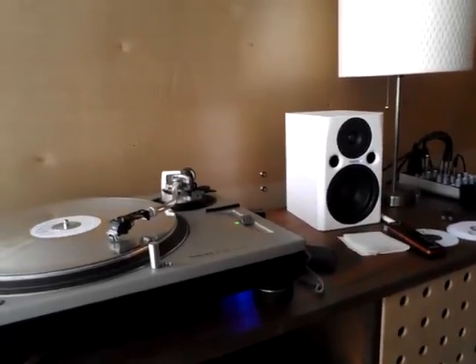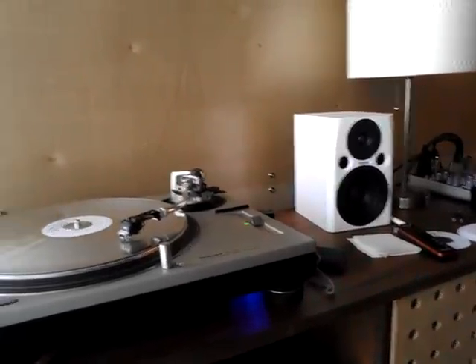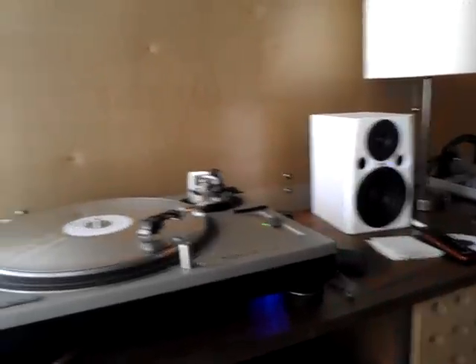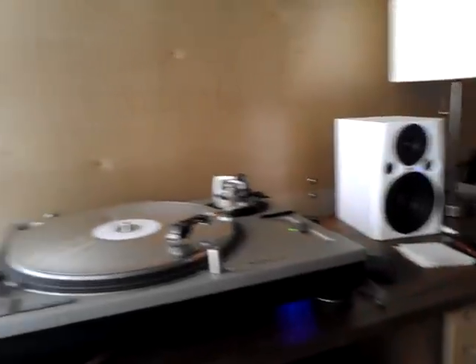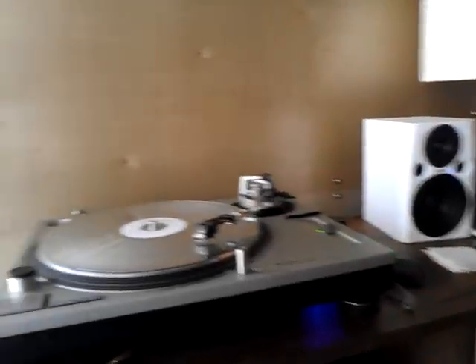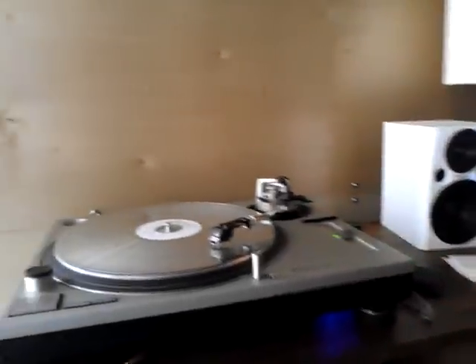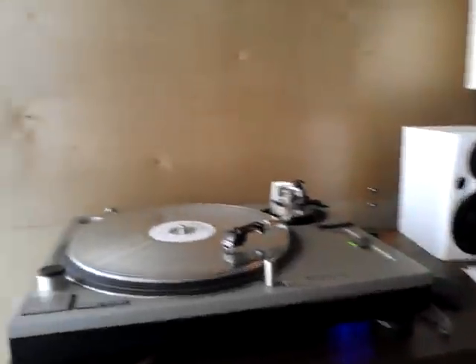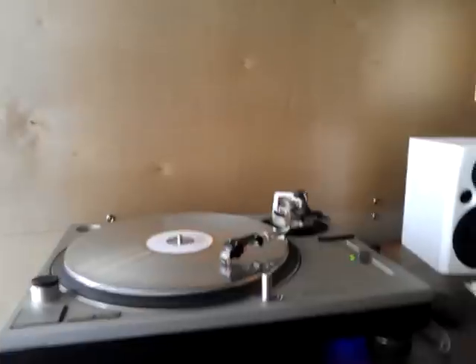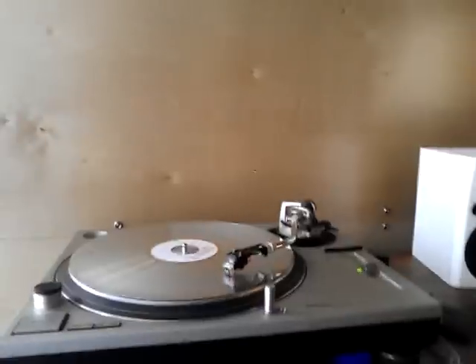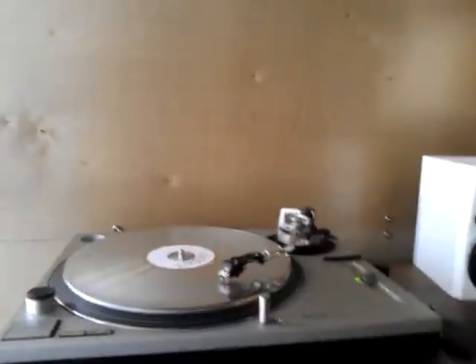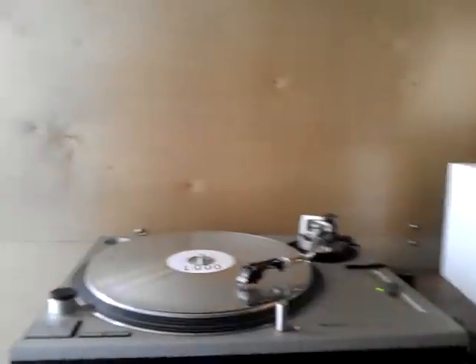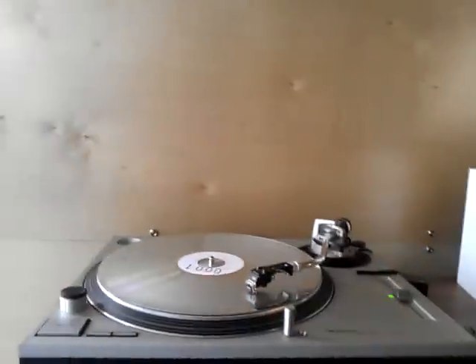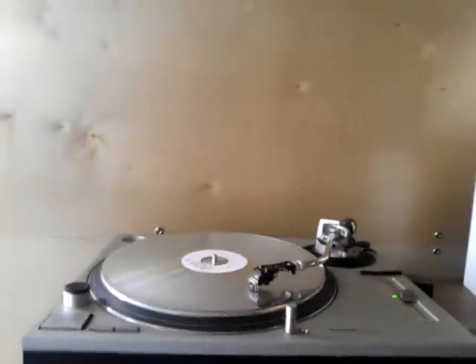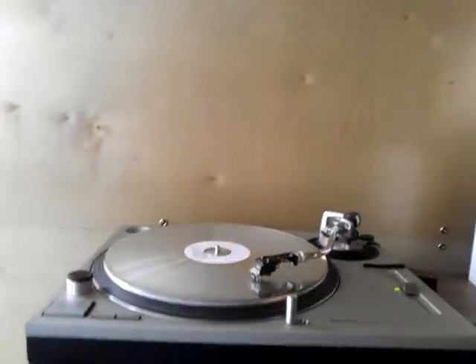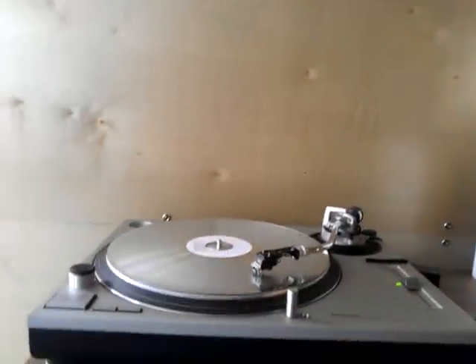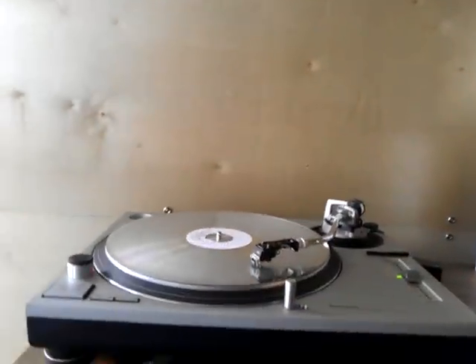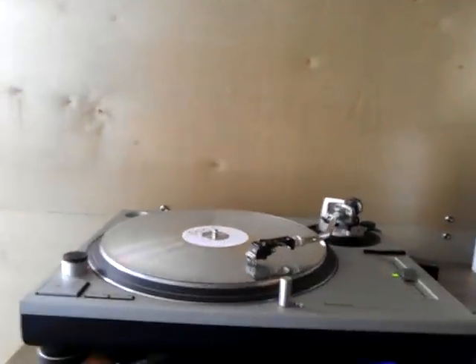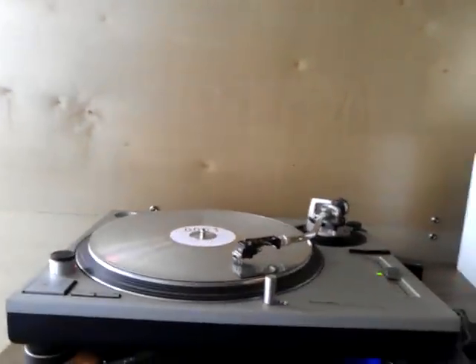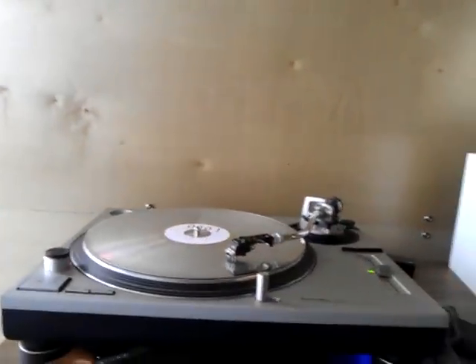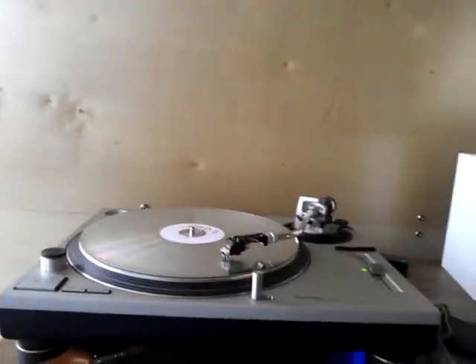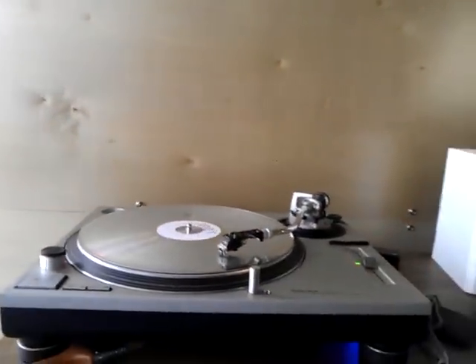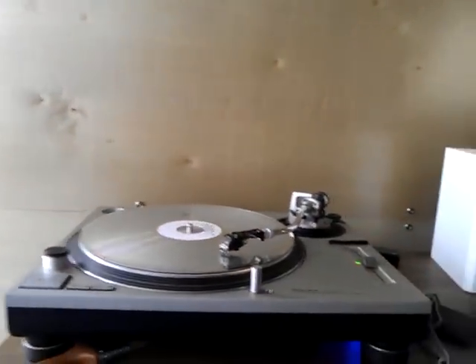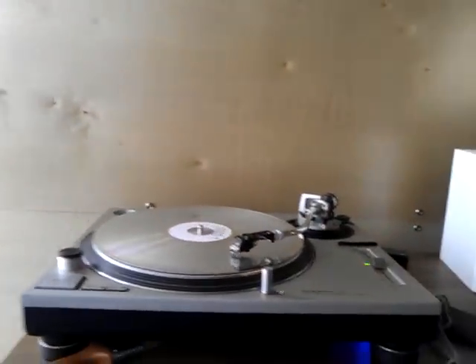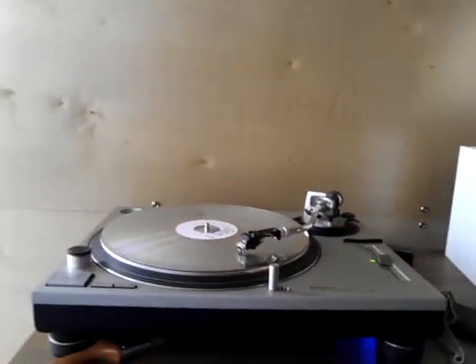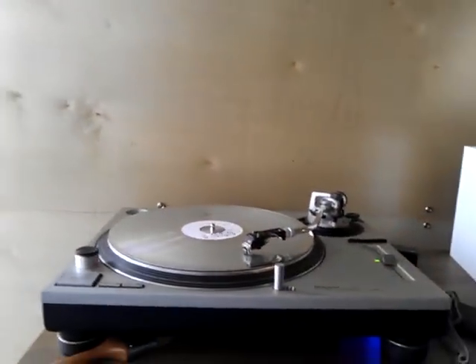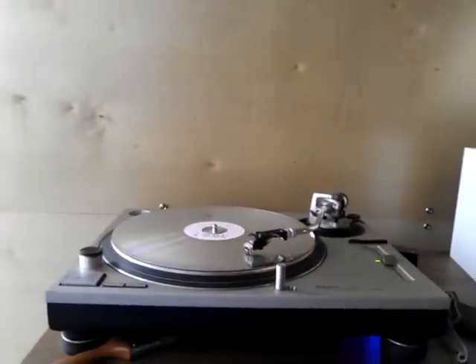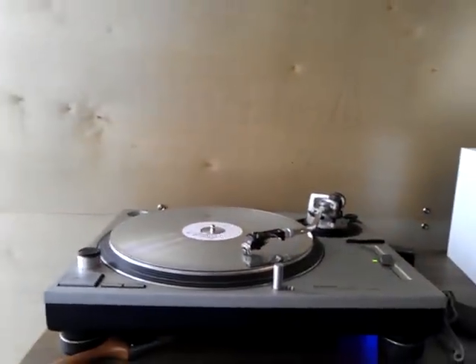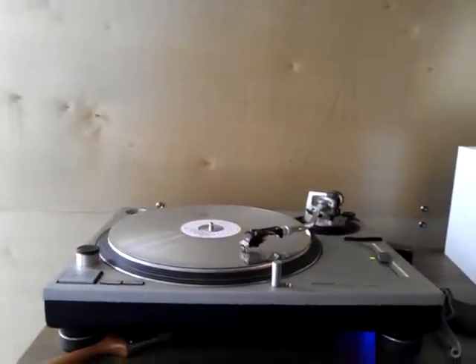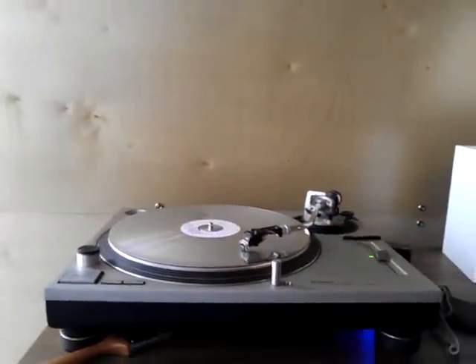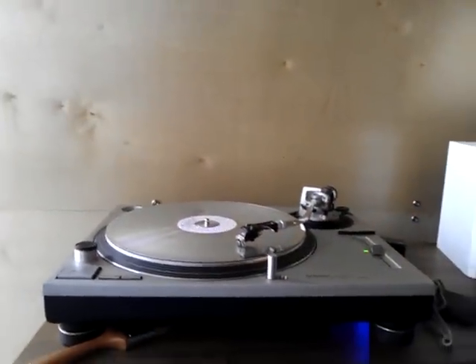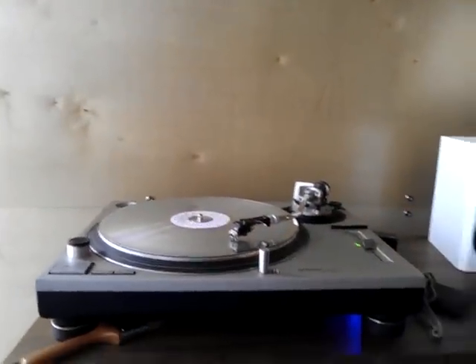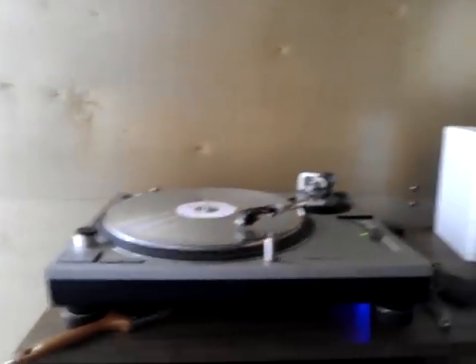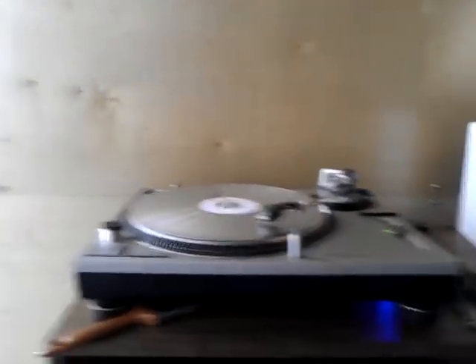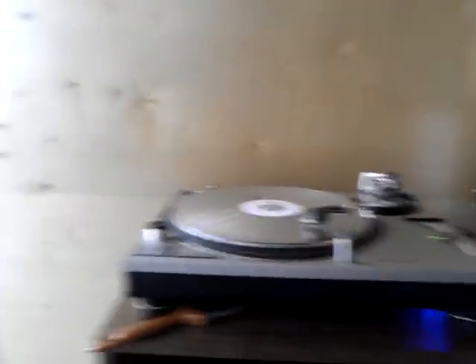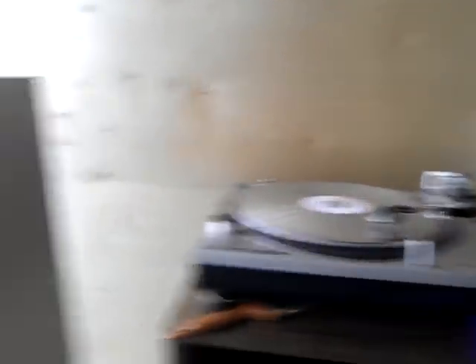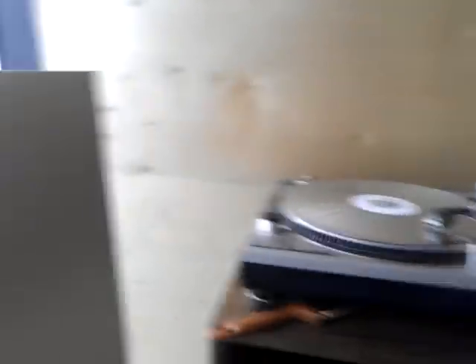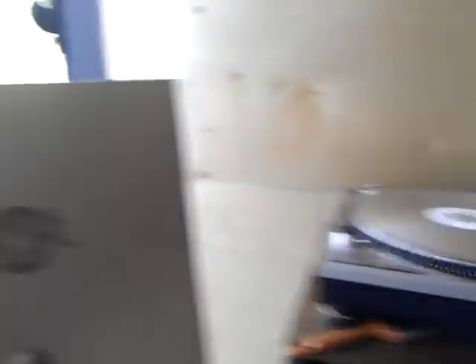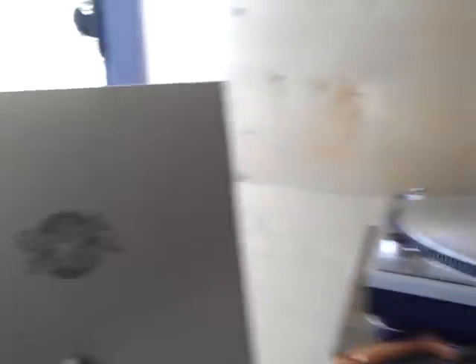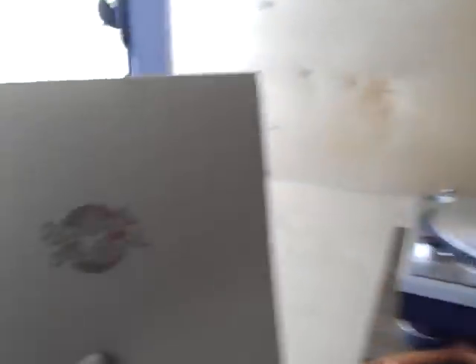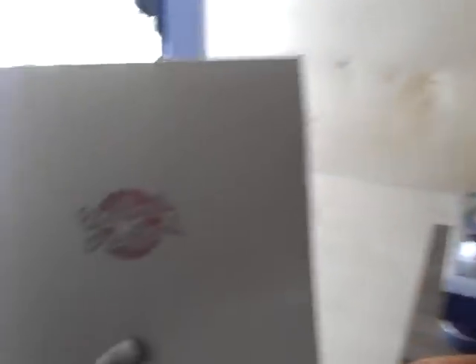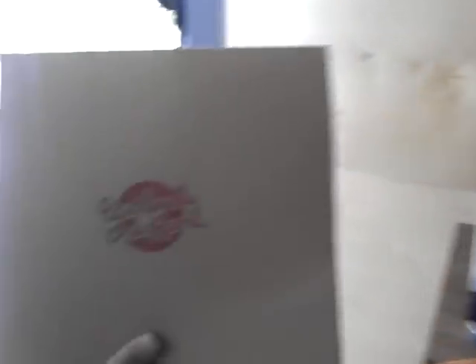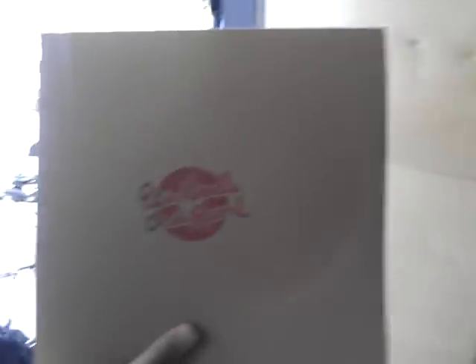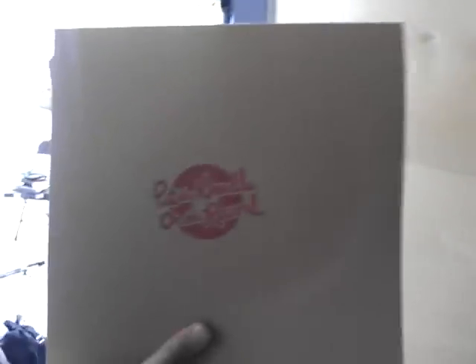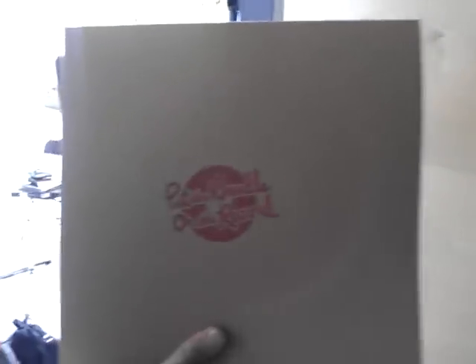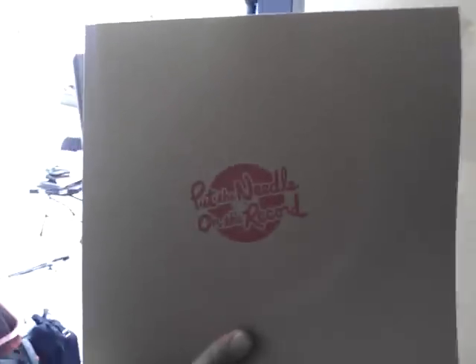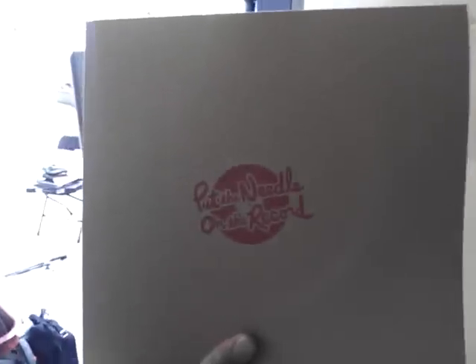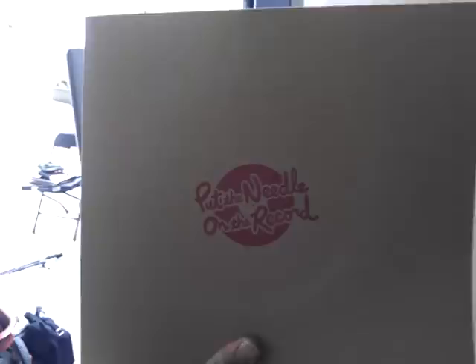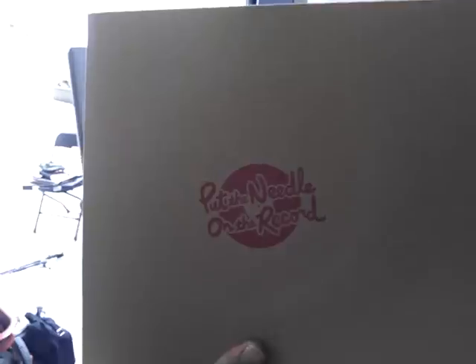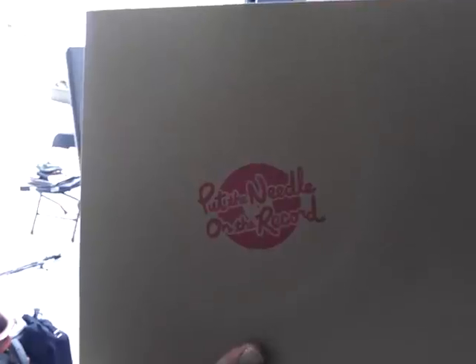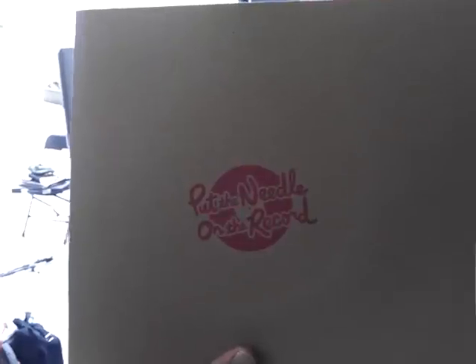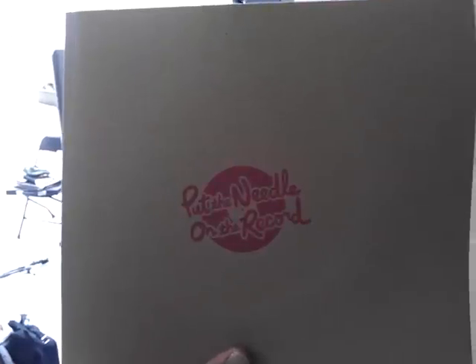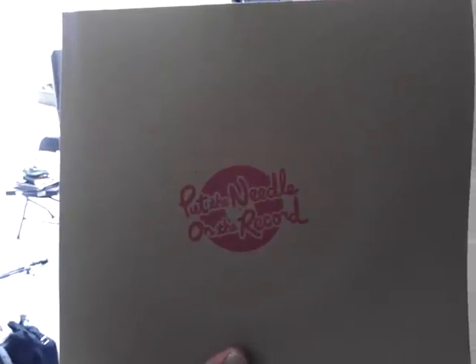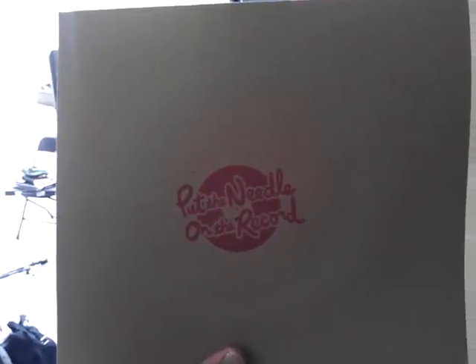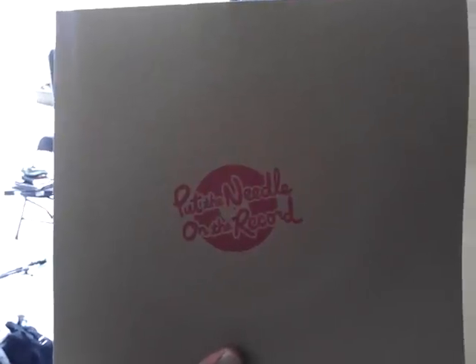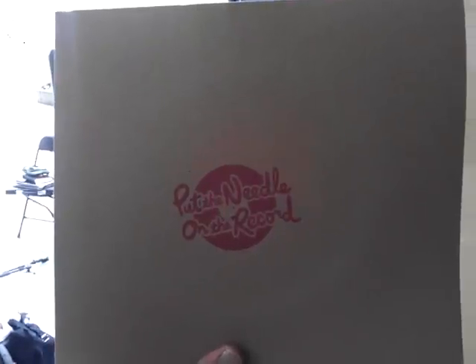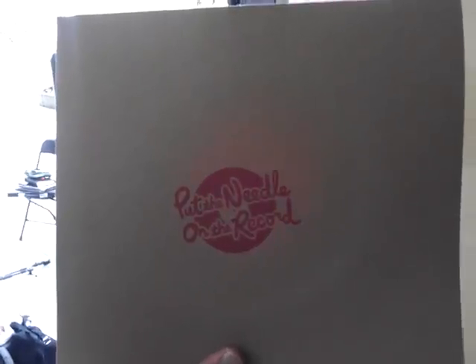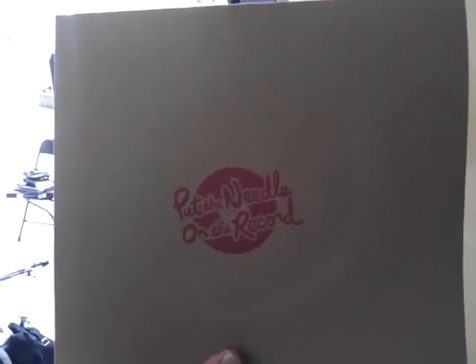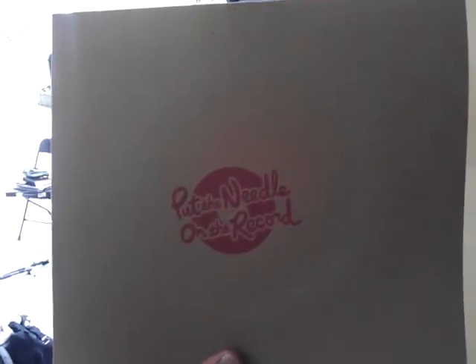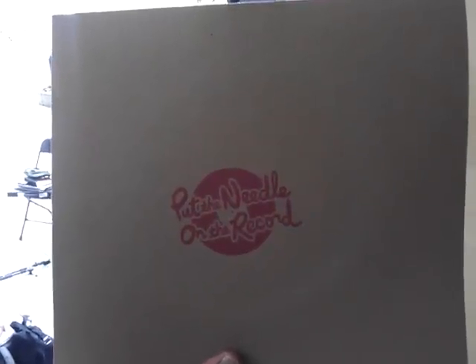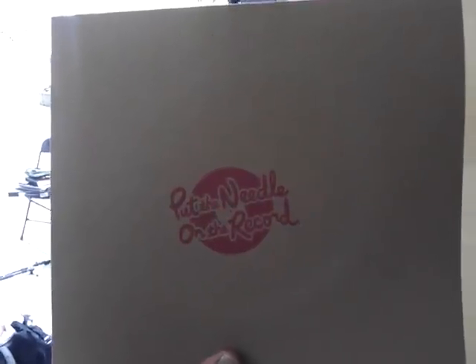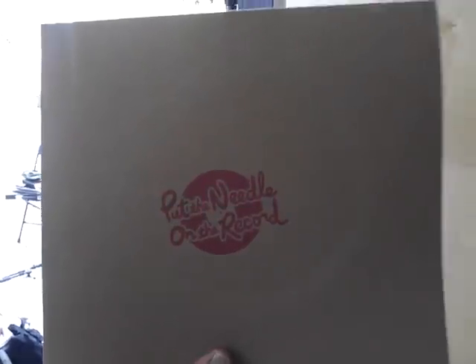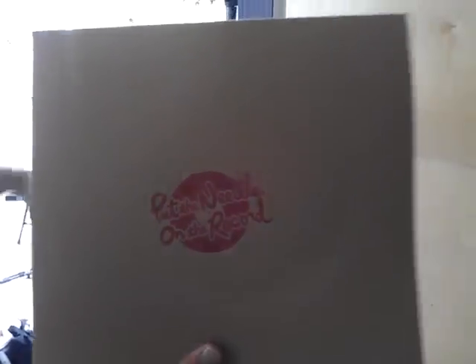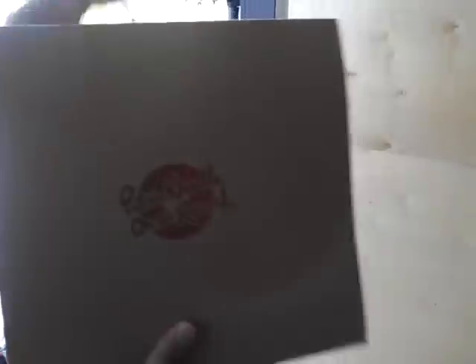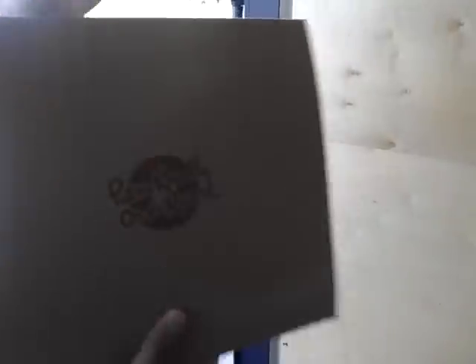We did it in one take. Just did a great job. I'll post it.